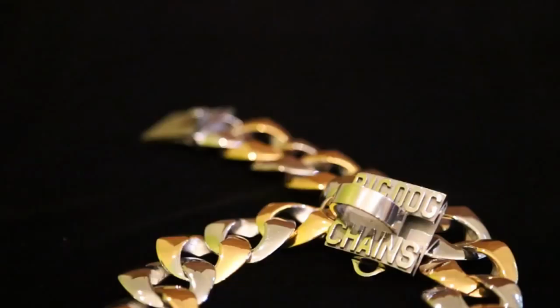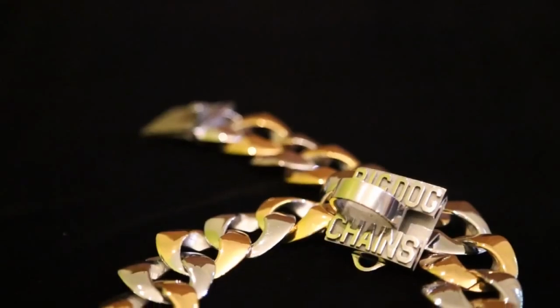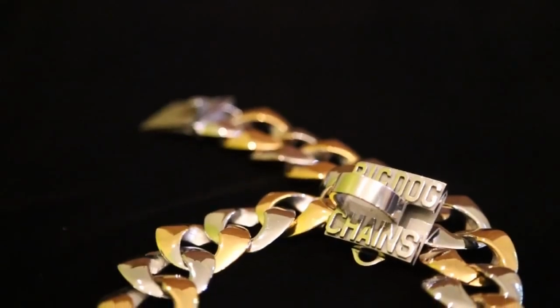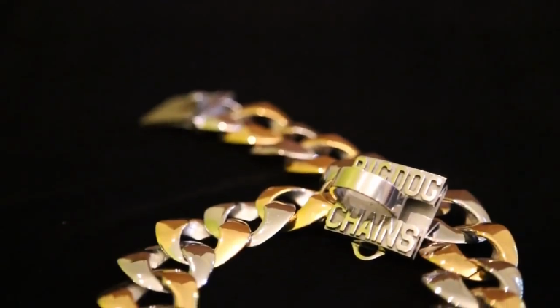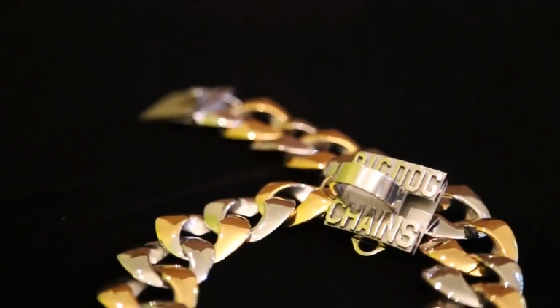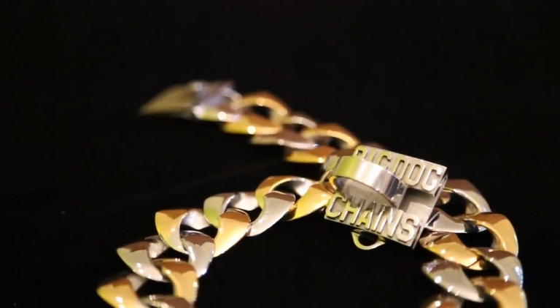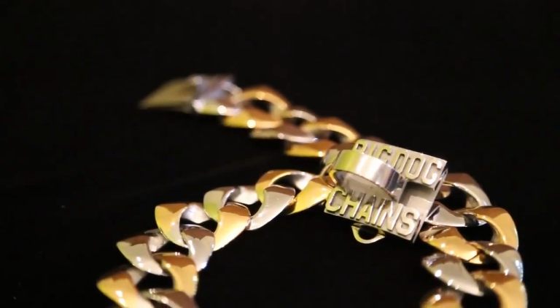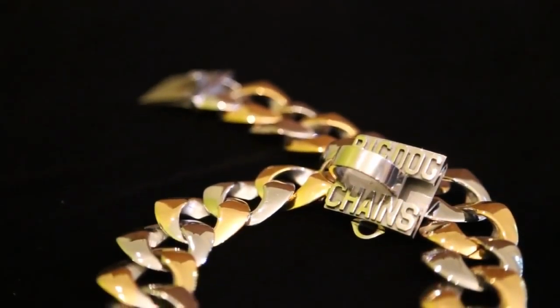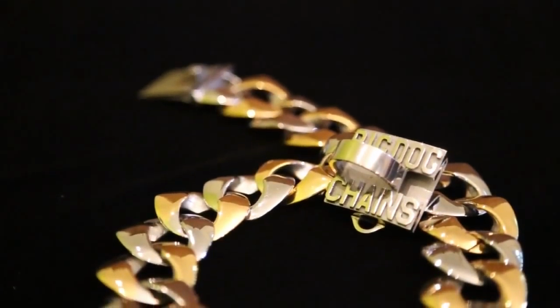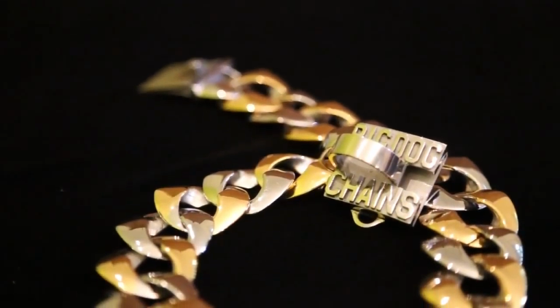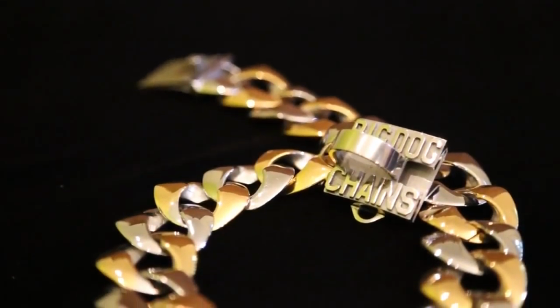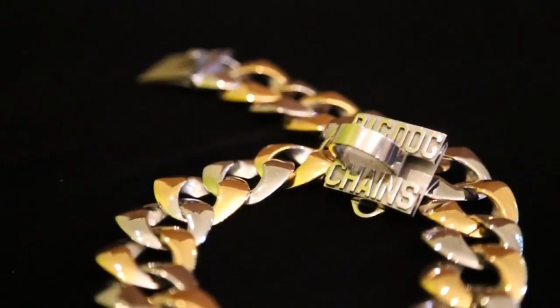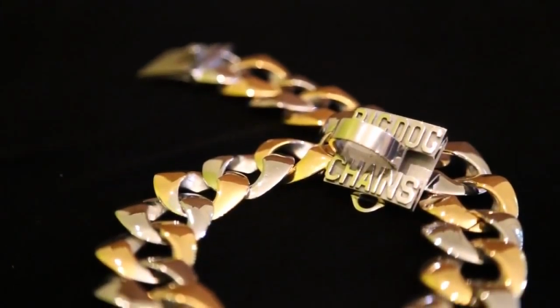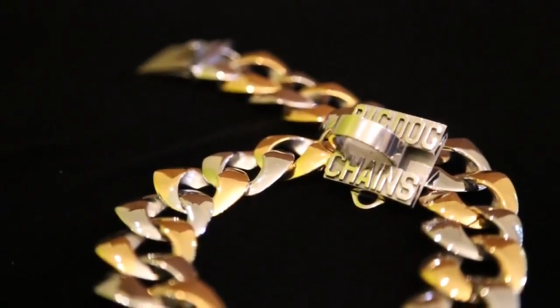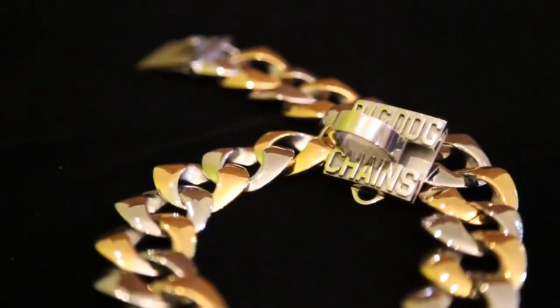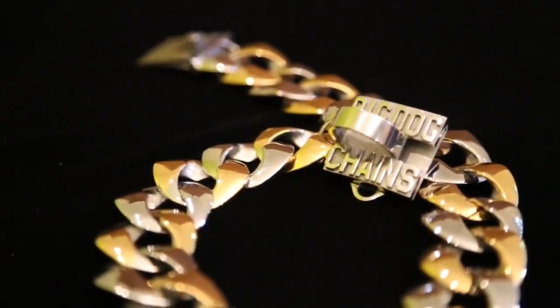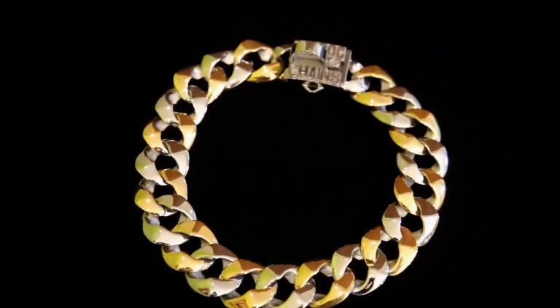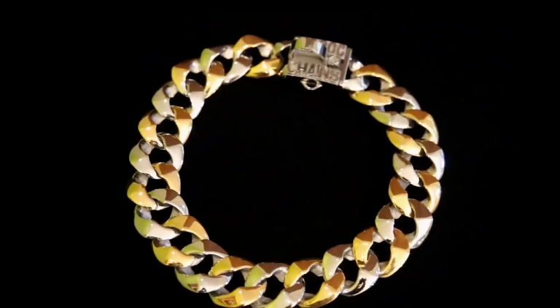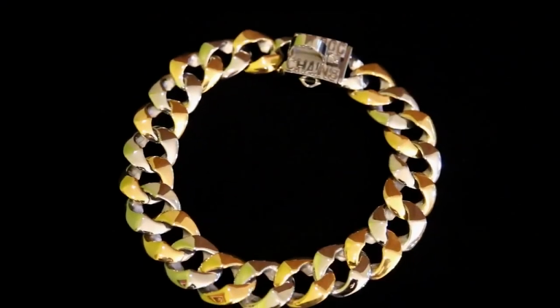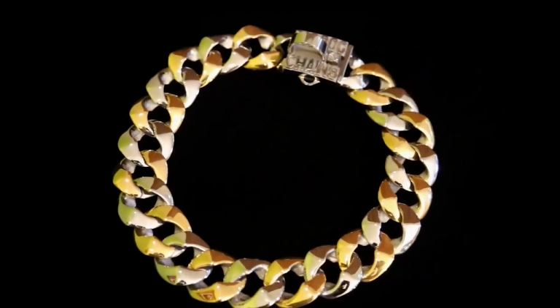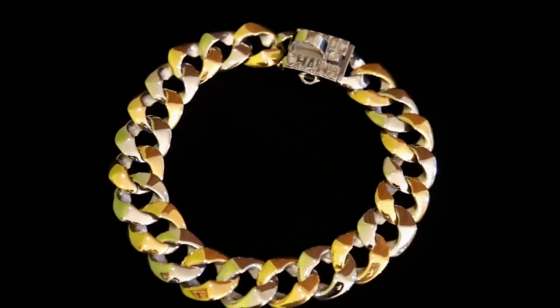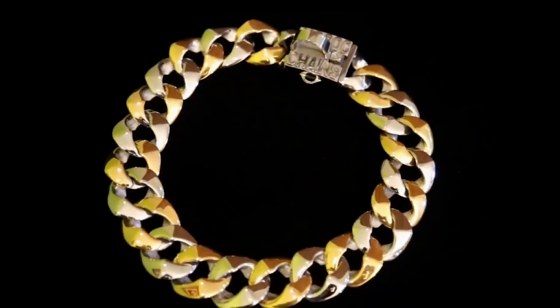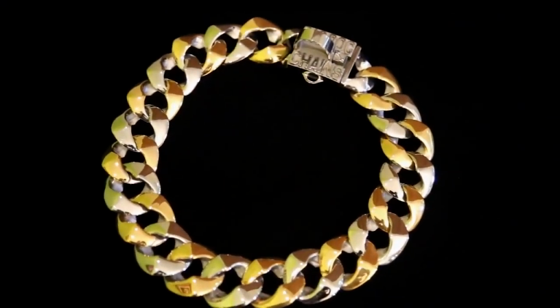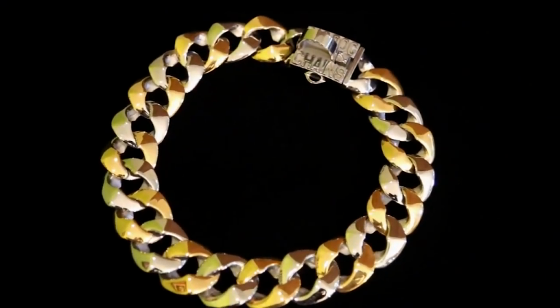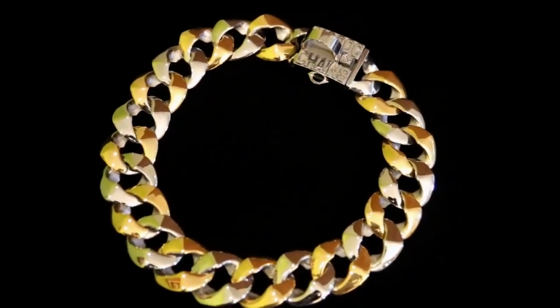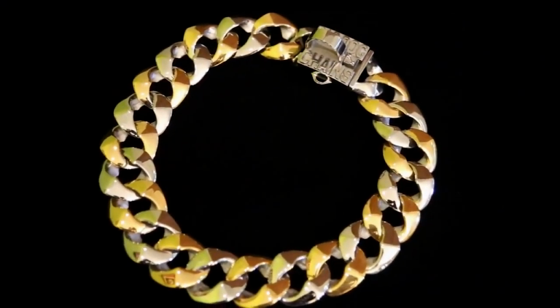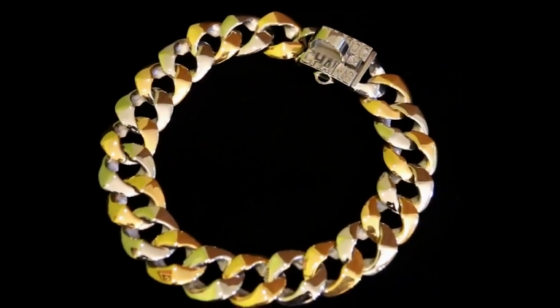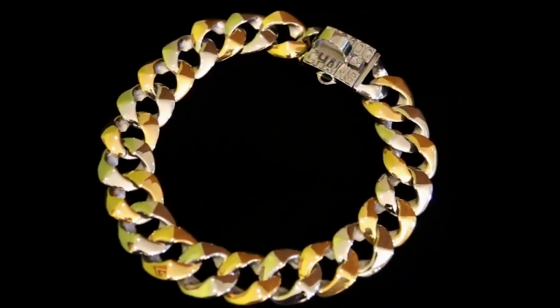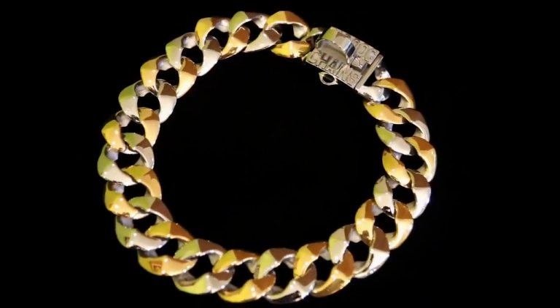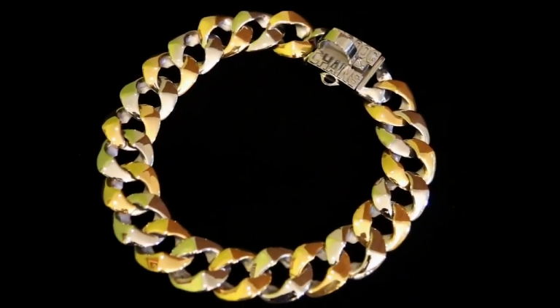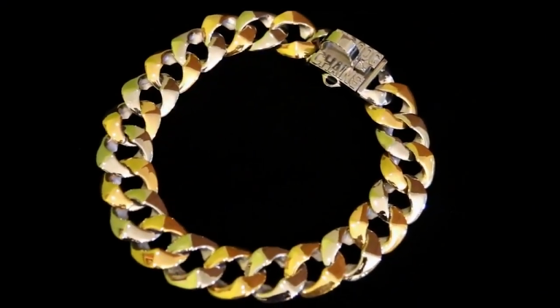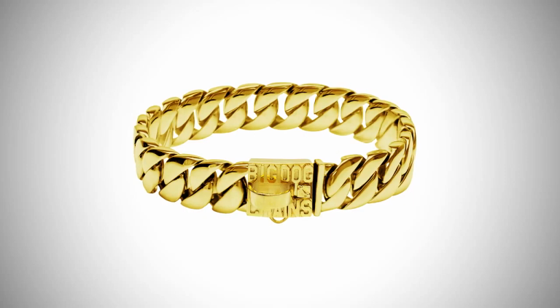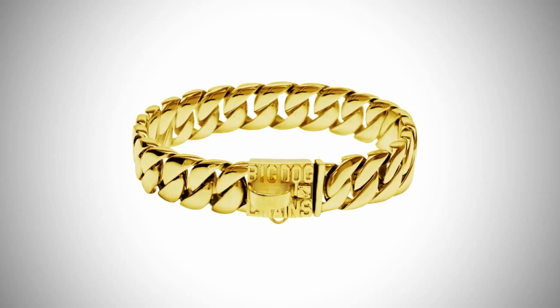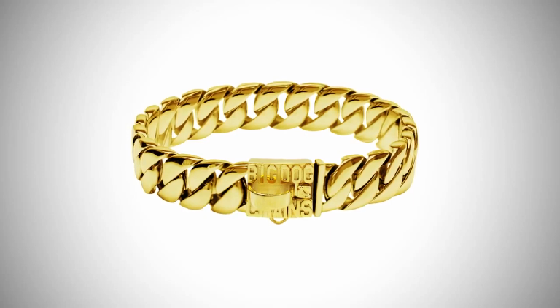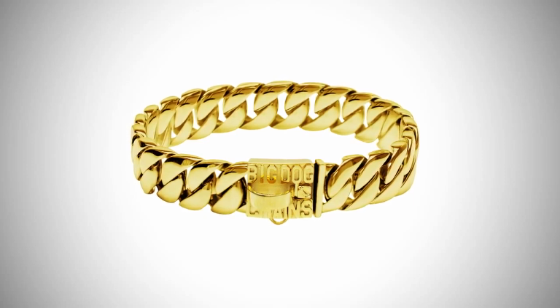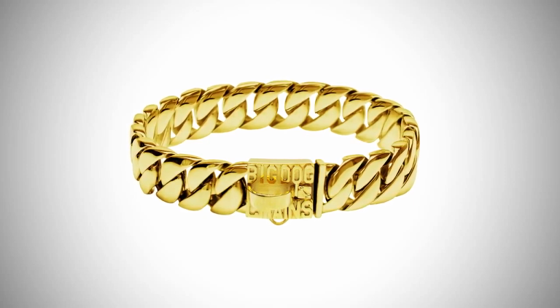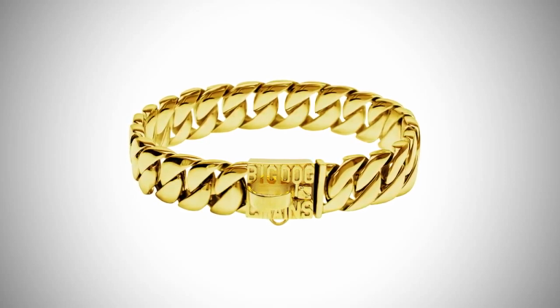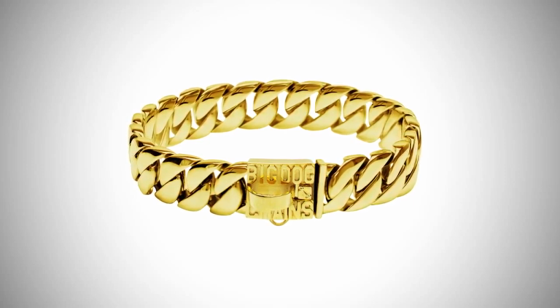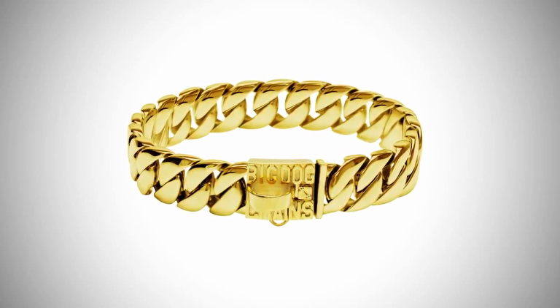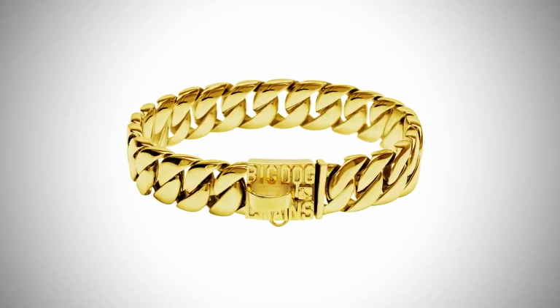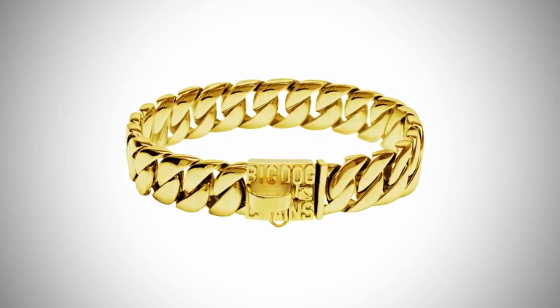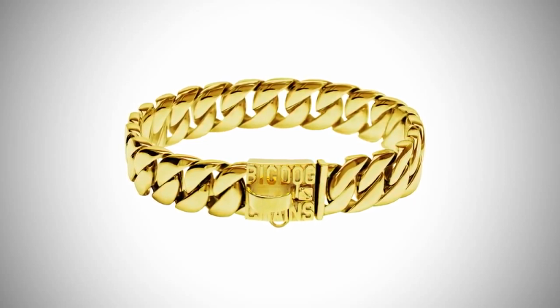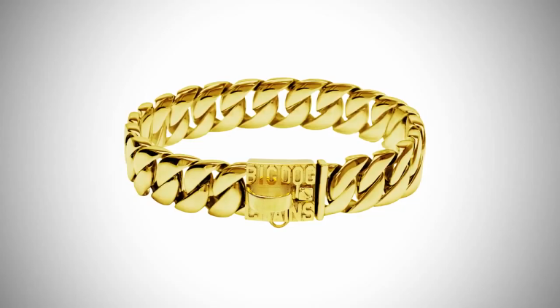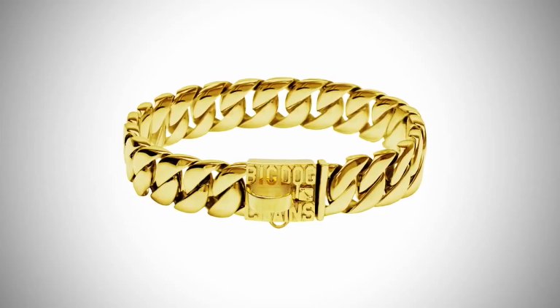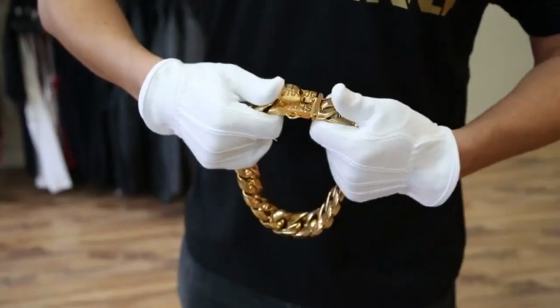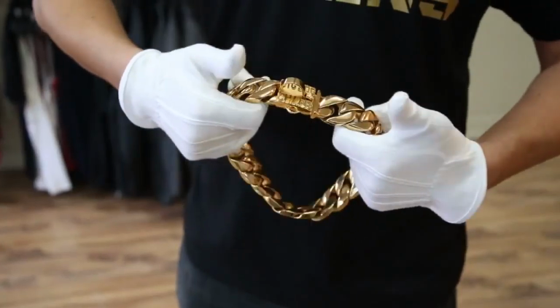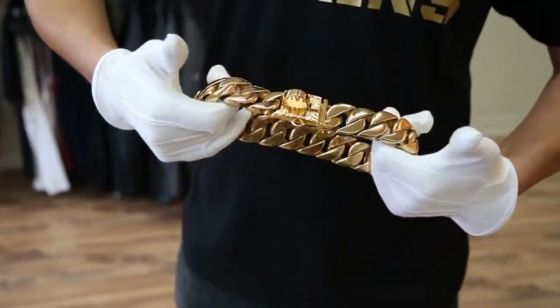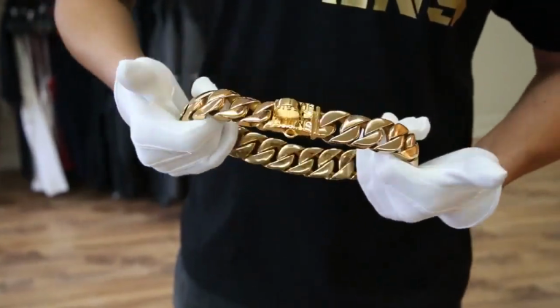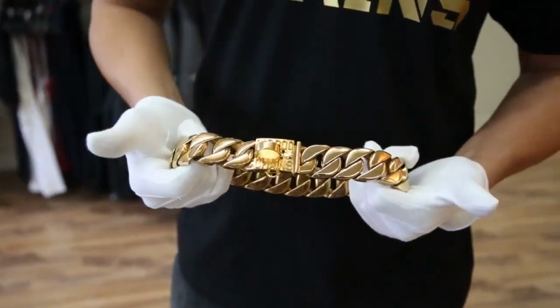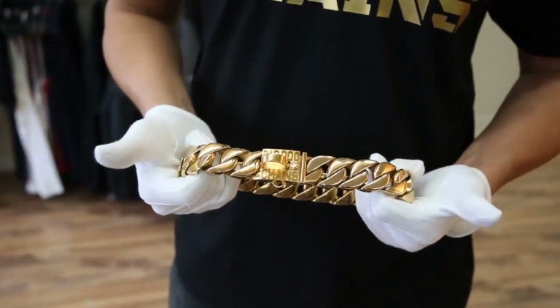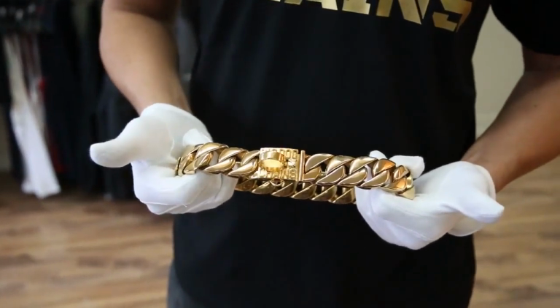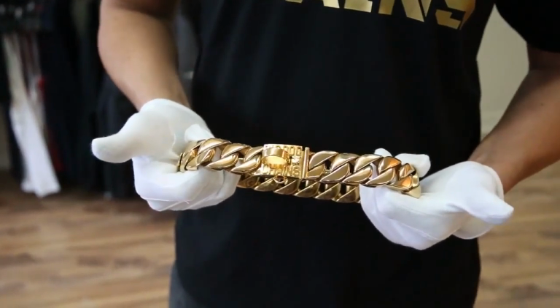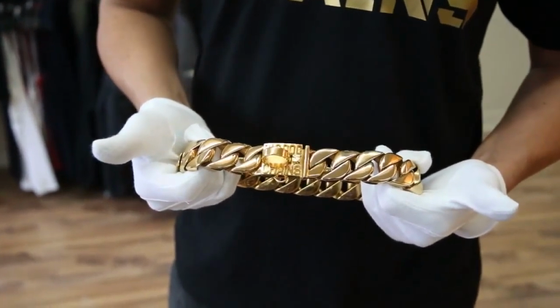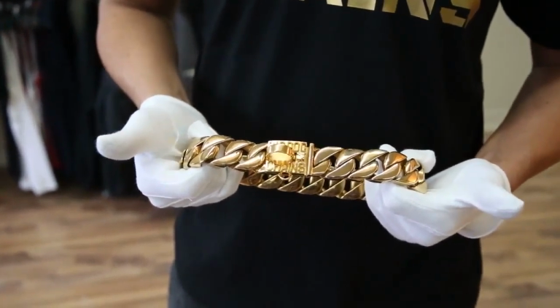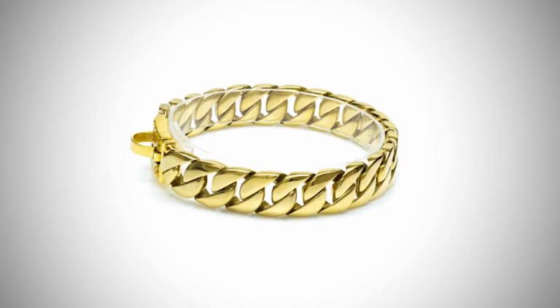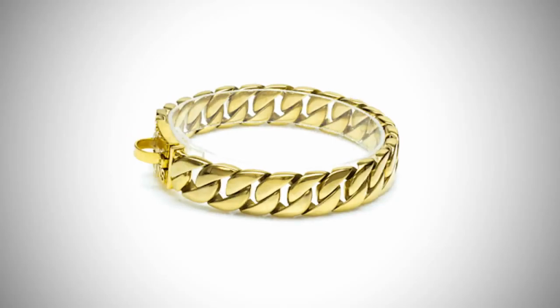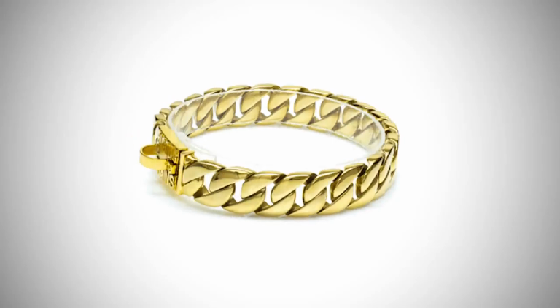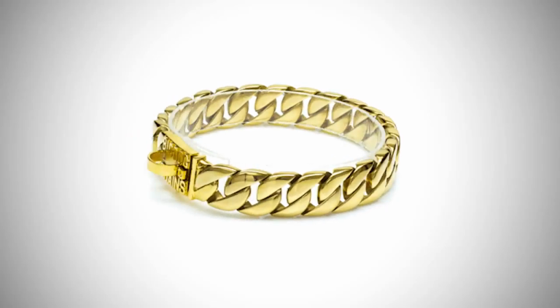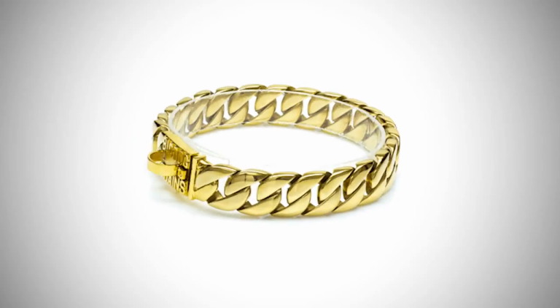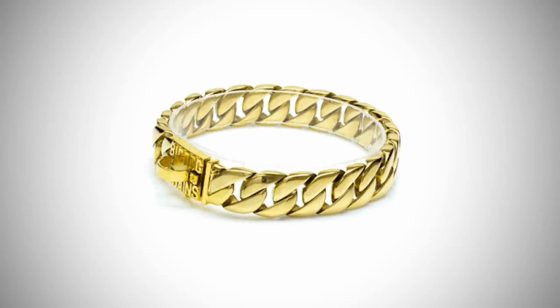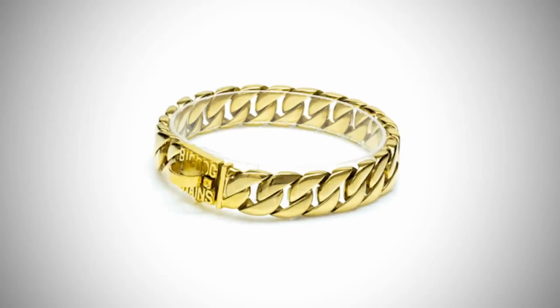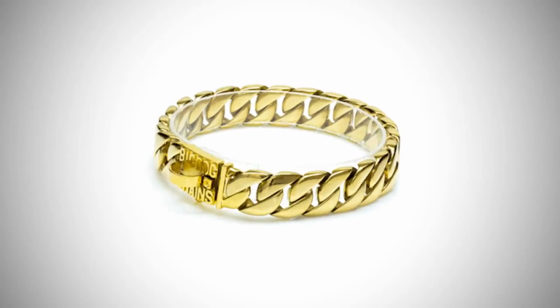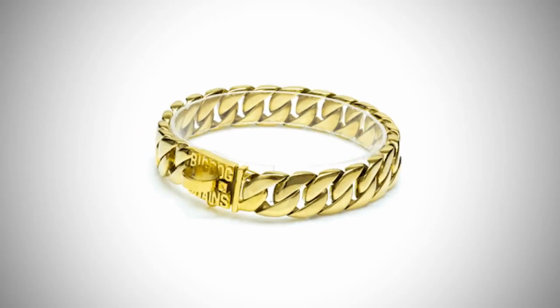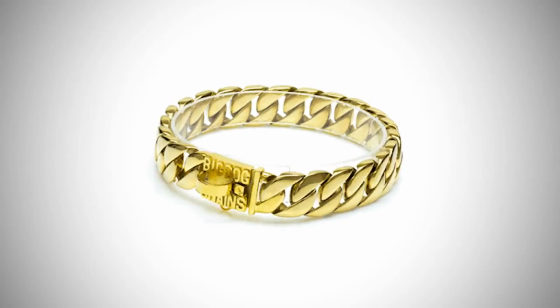The Capone, our original two-tone model now available in all gold. And the Caesar XL, our largest model for XL dogs only.